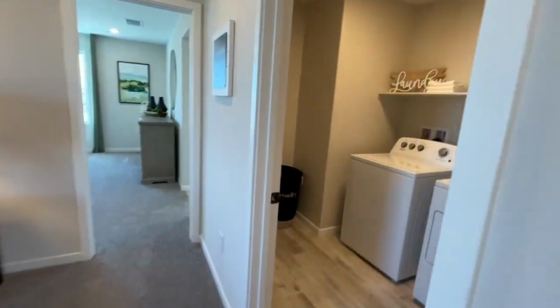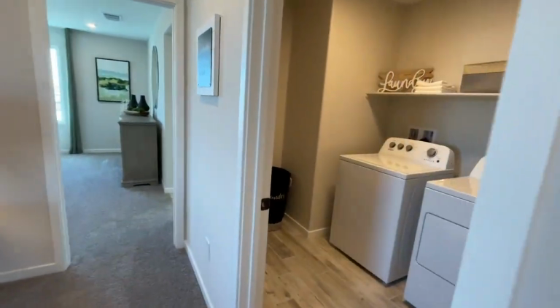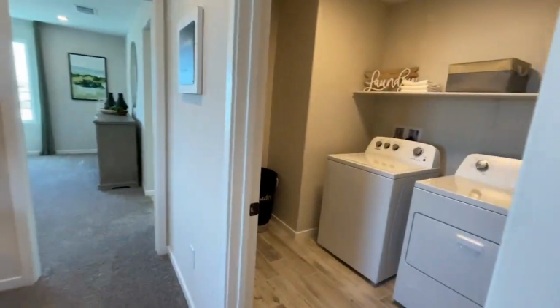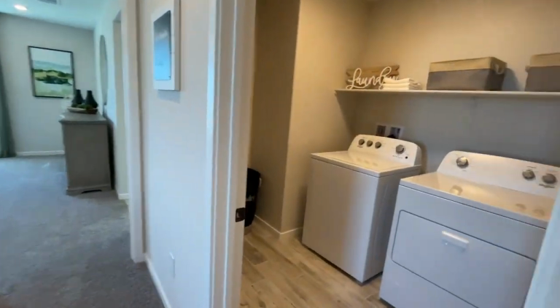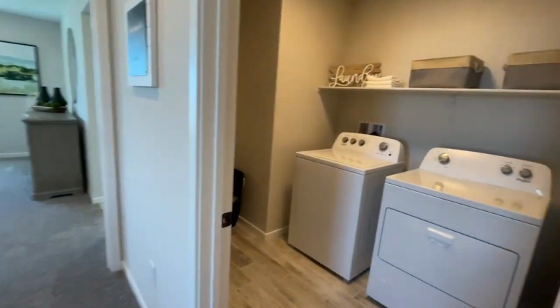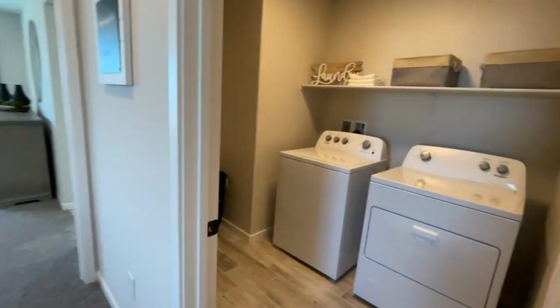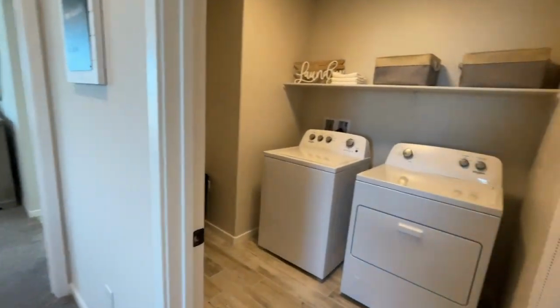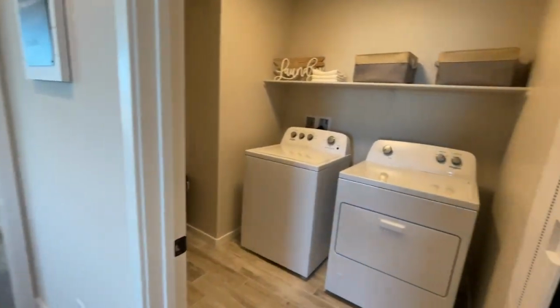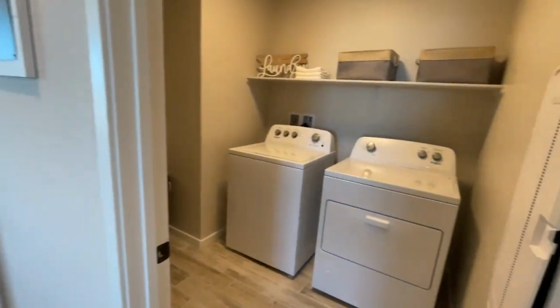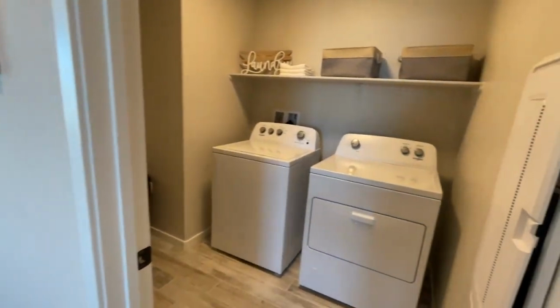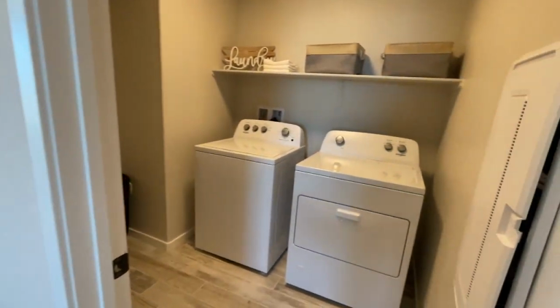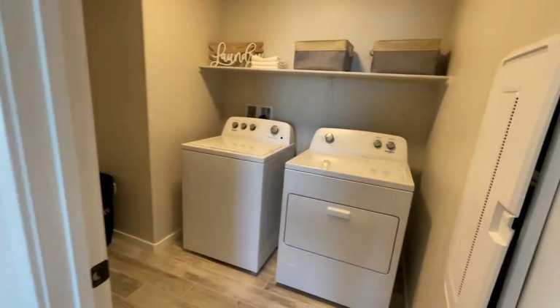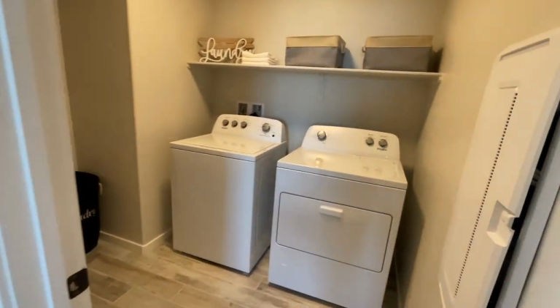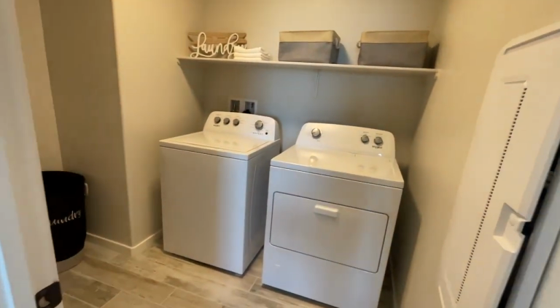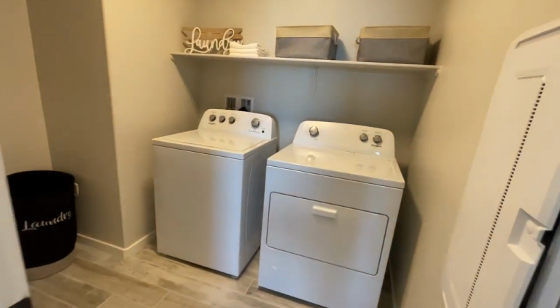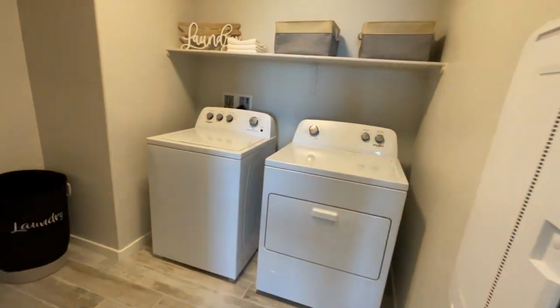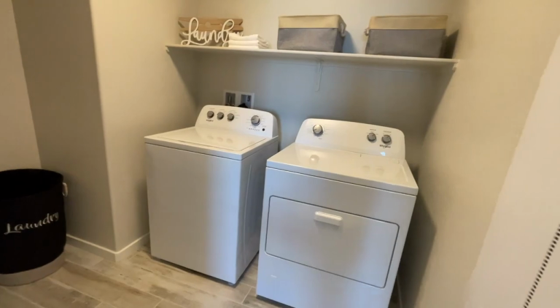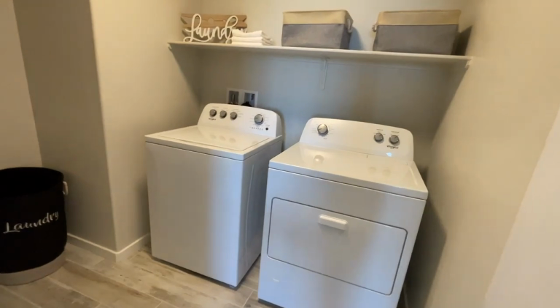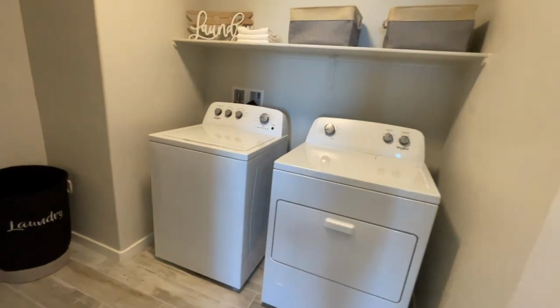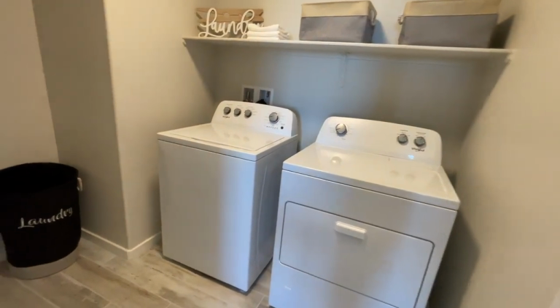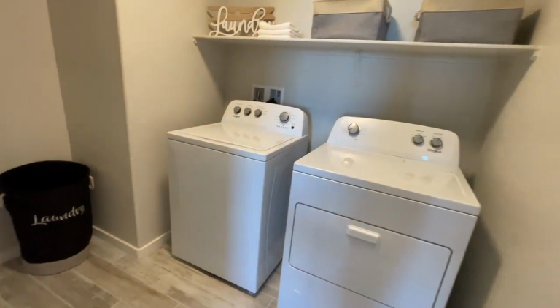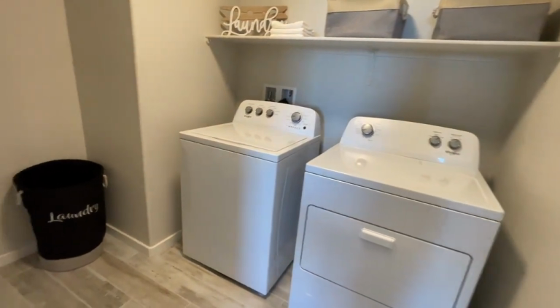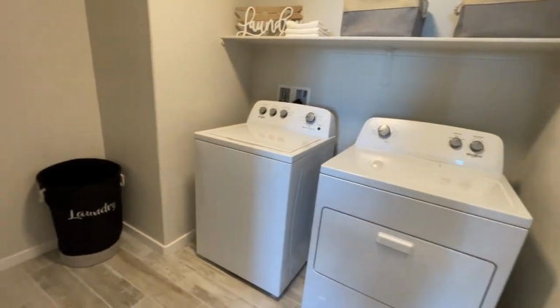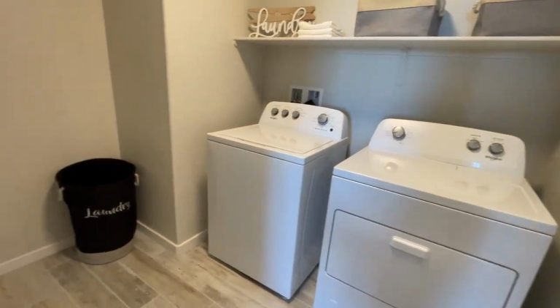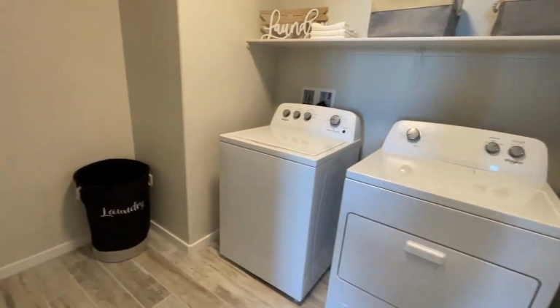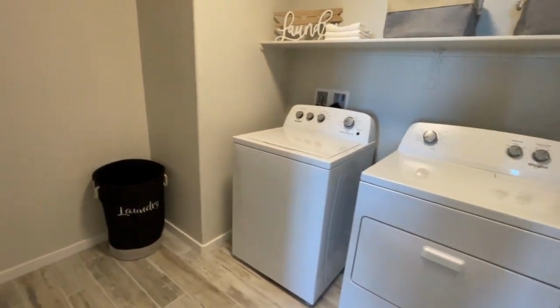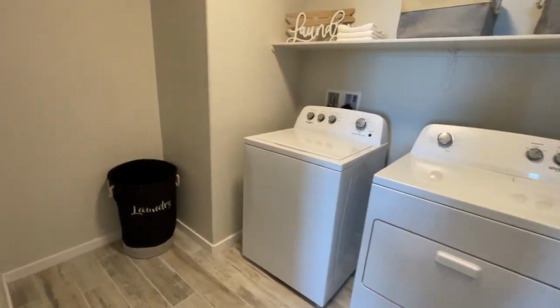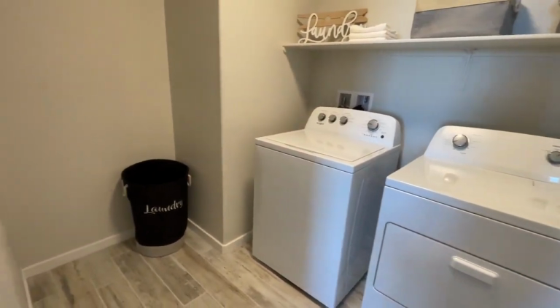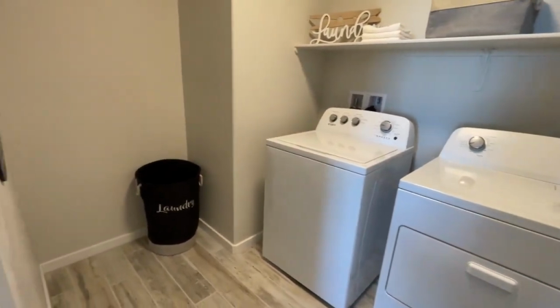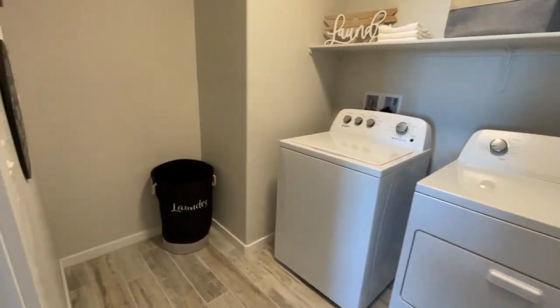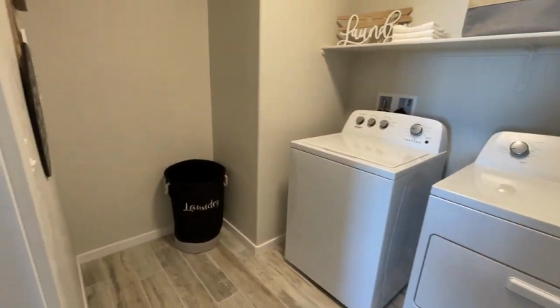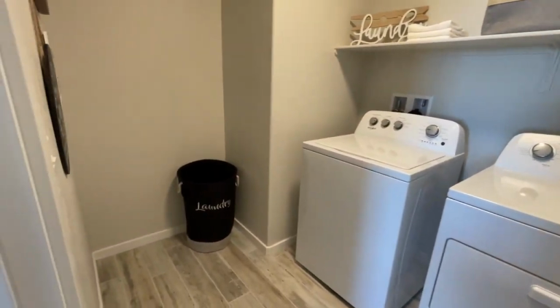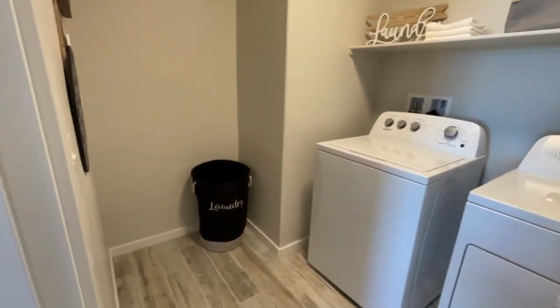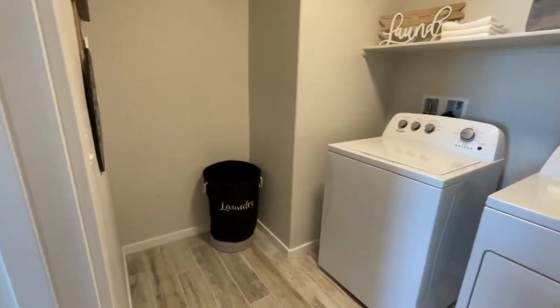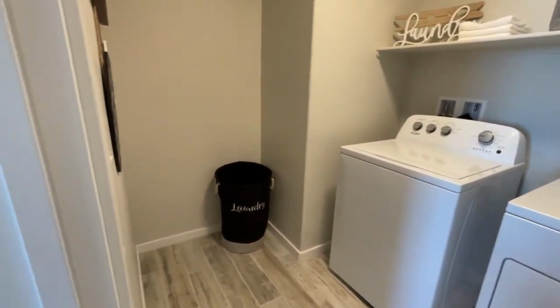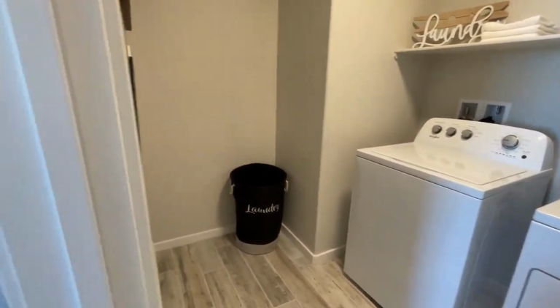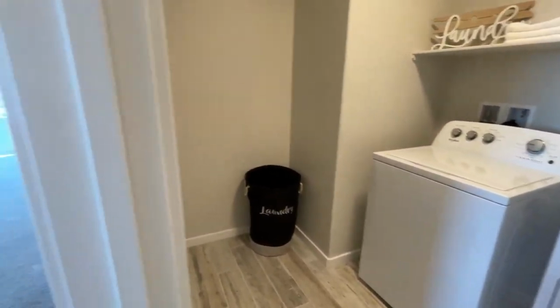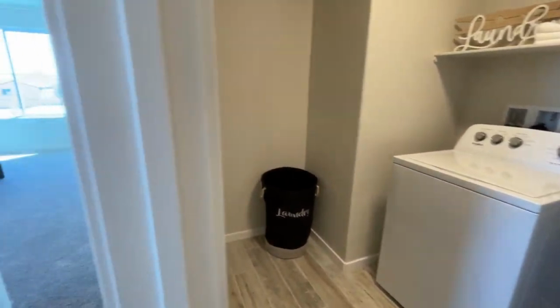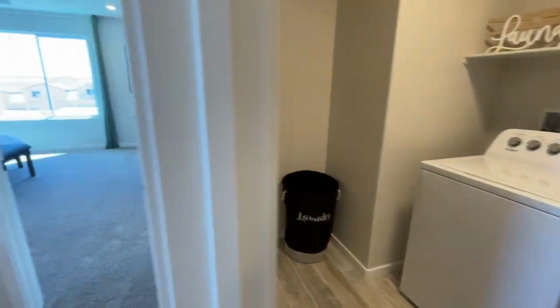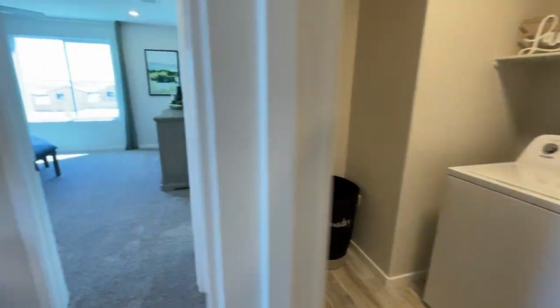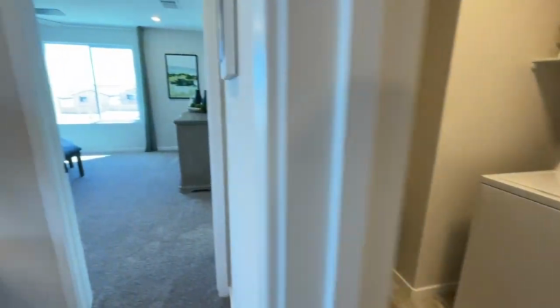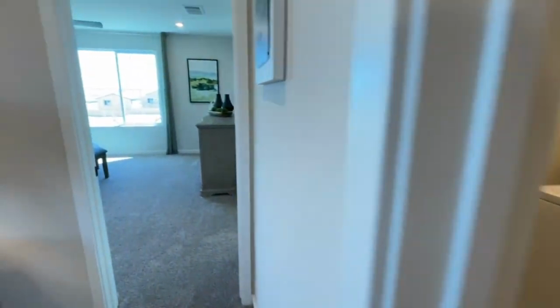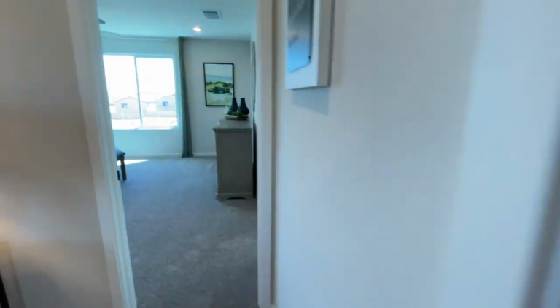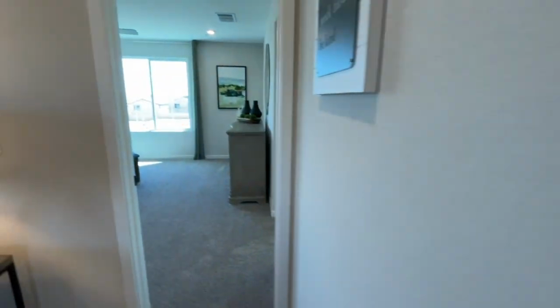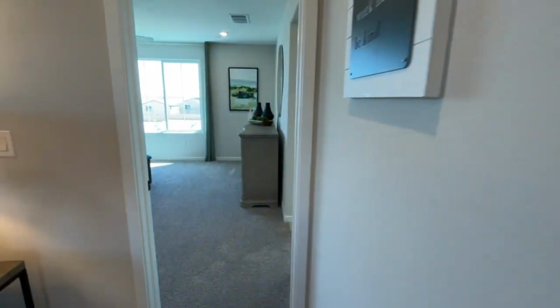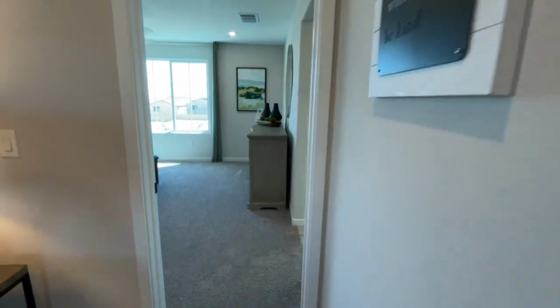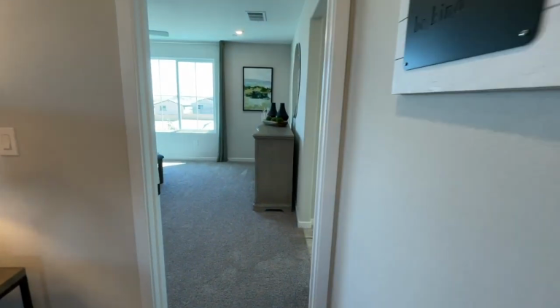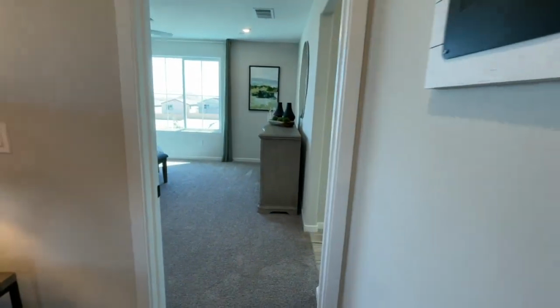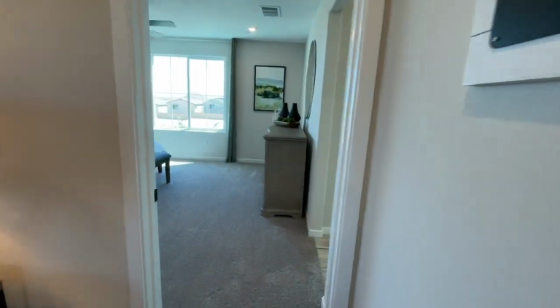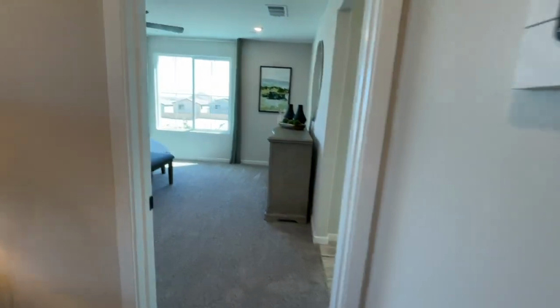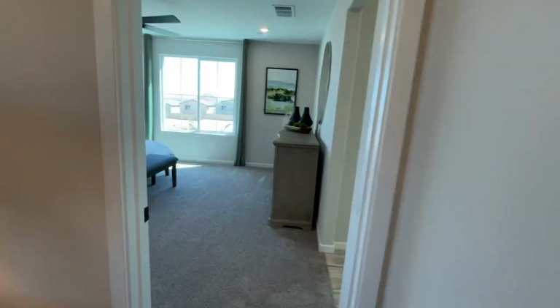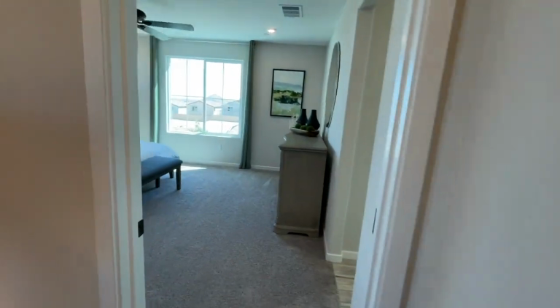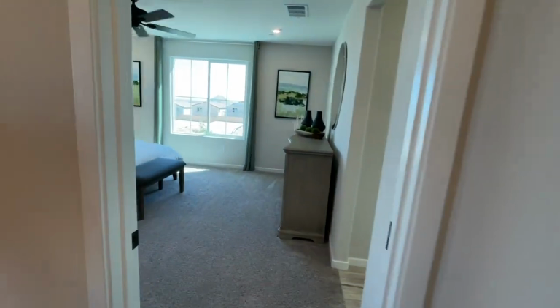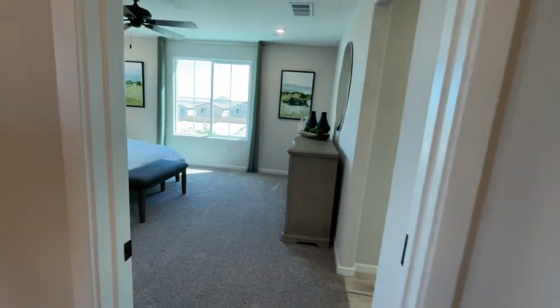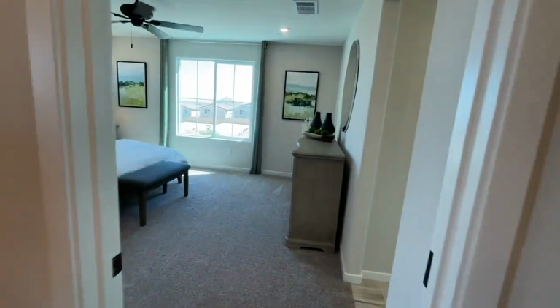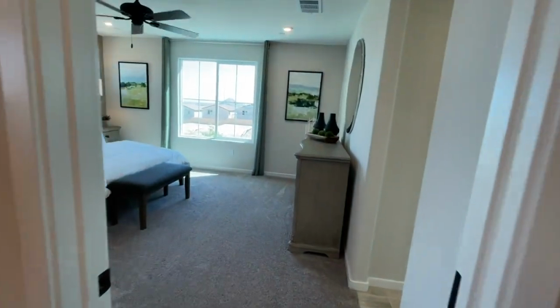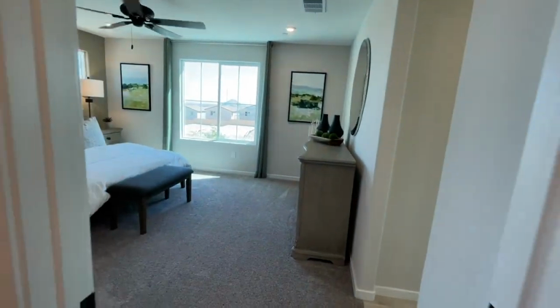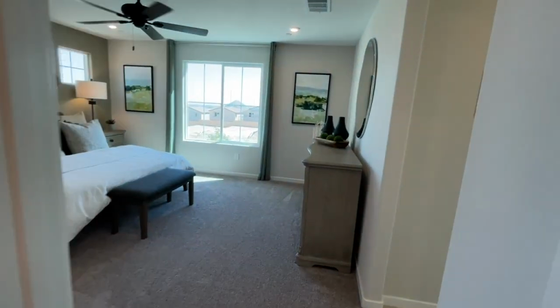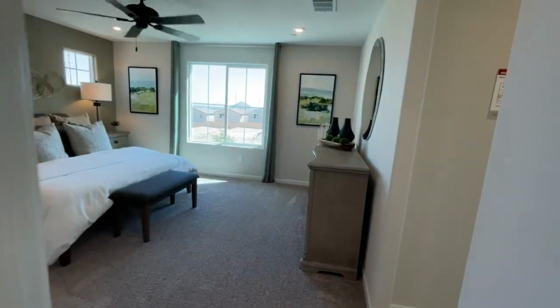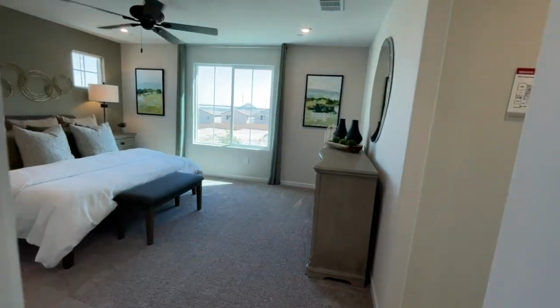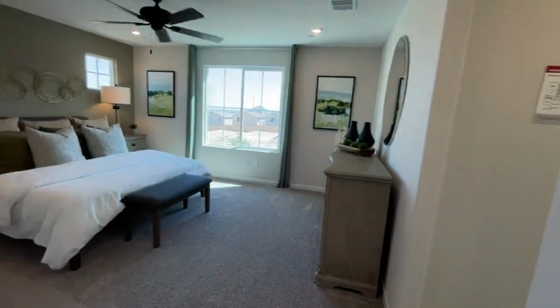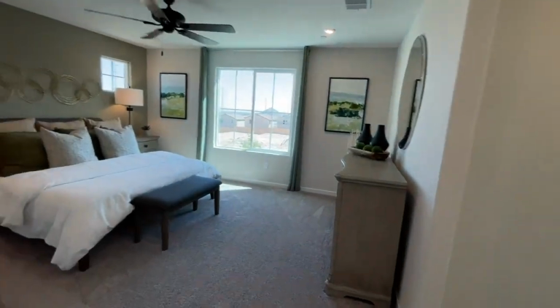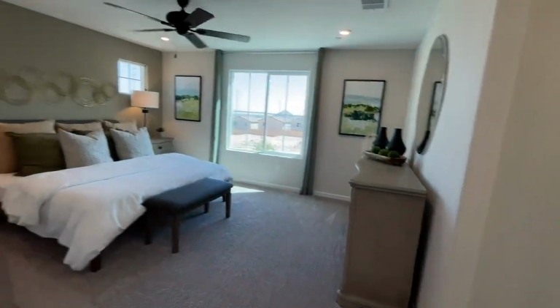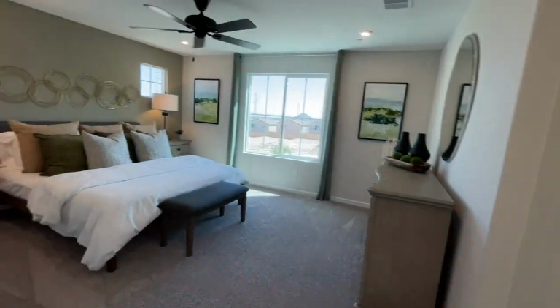Then you have your washer and dryer room — laundry room, good size. Then you have your primary.